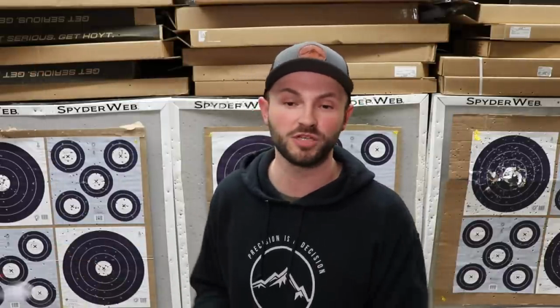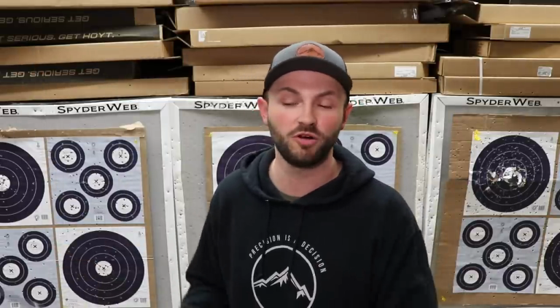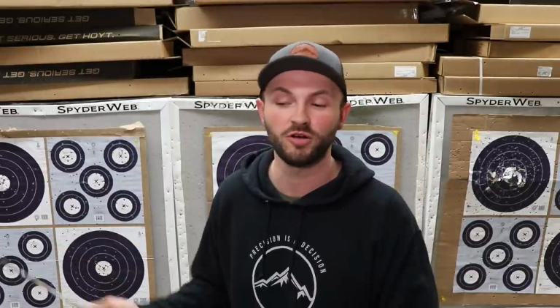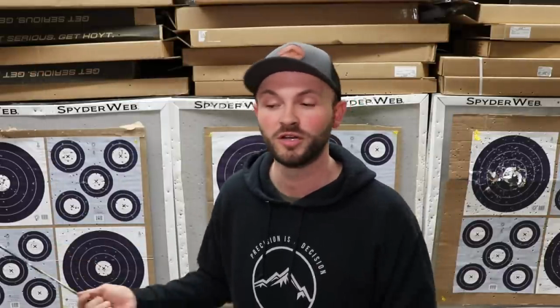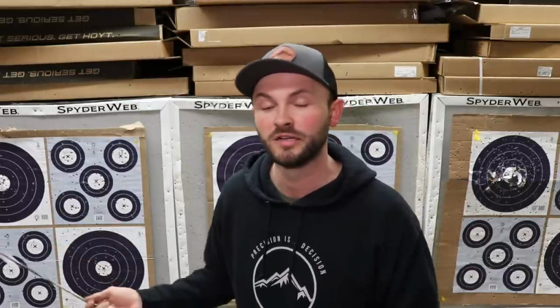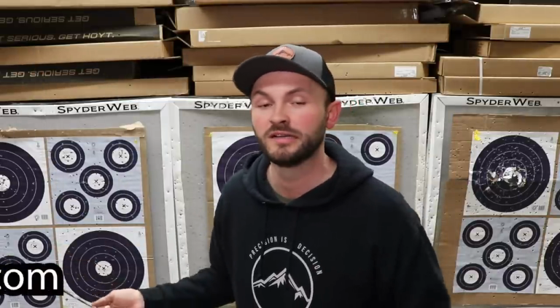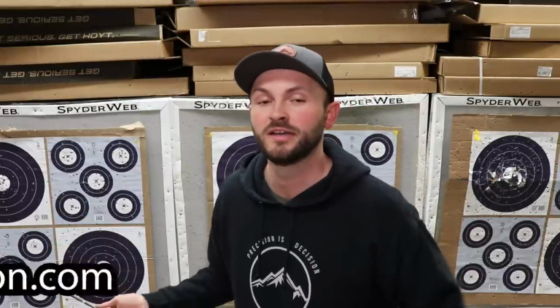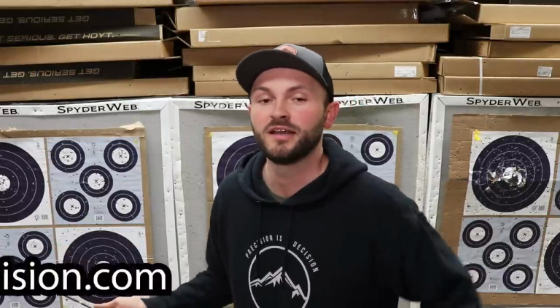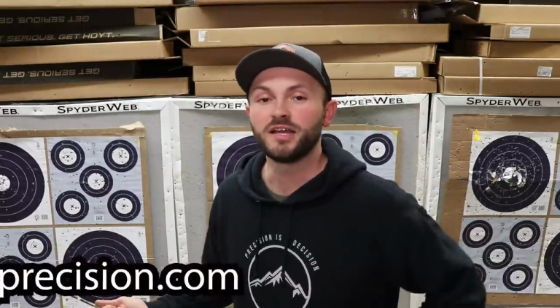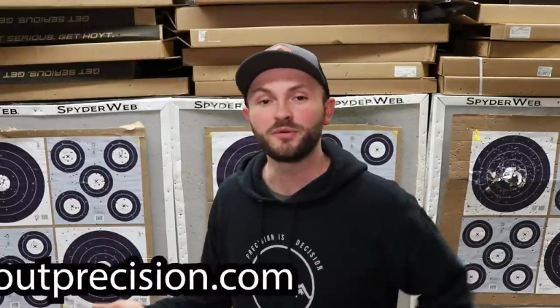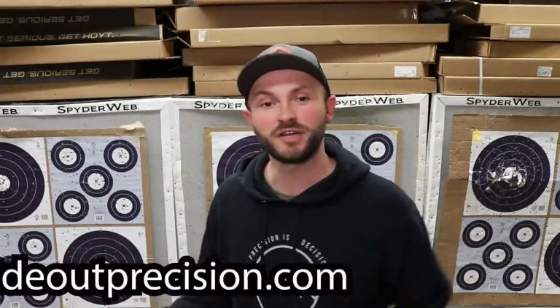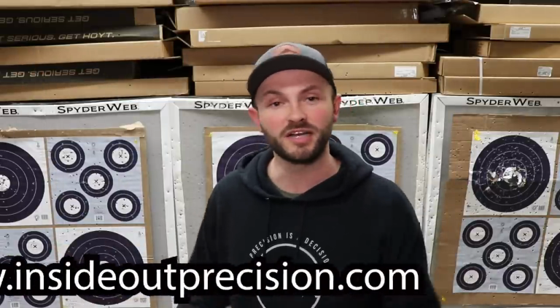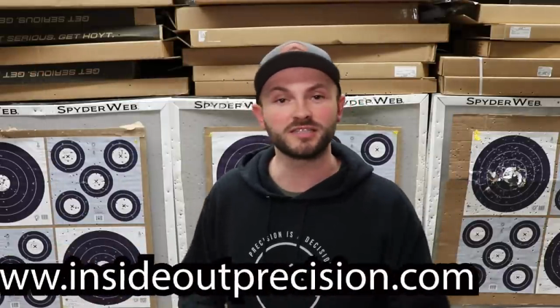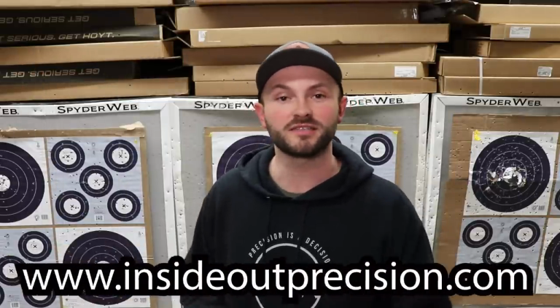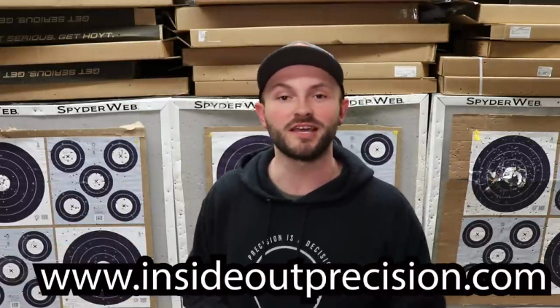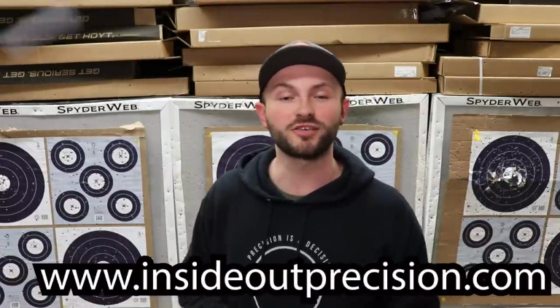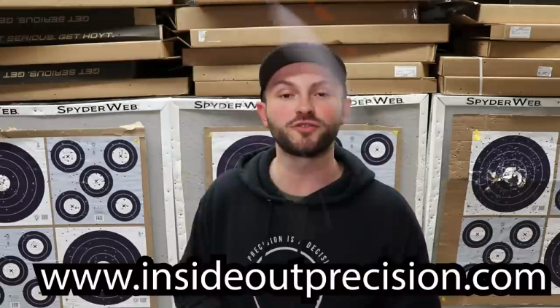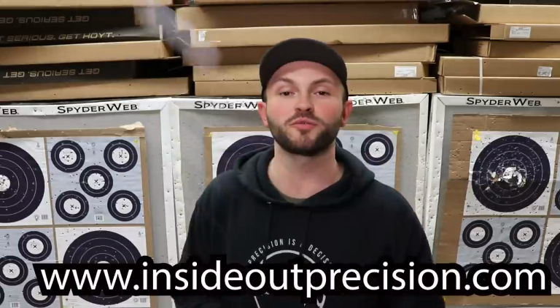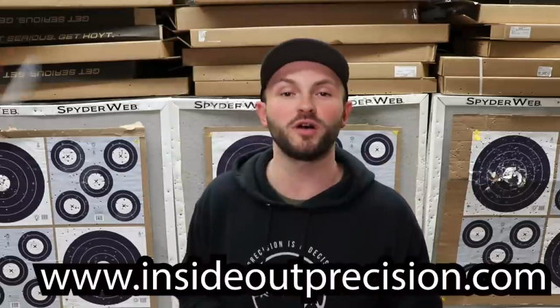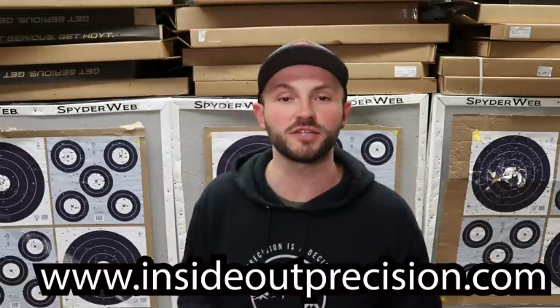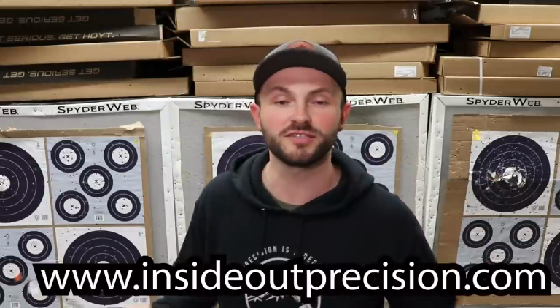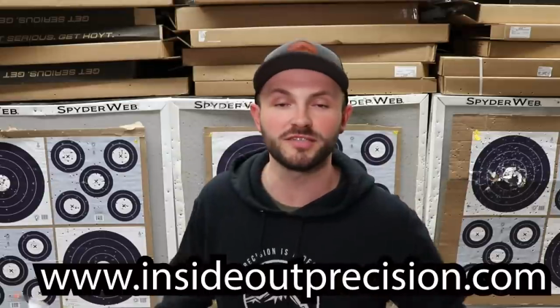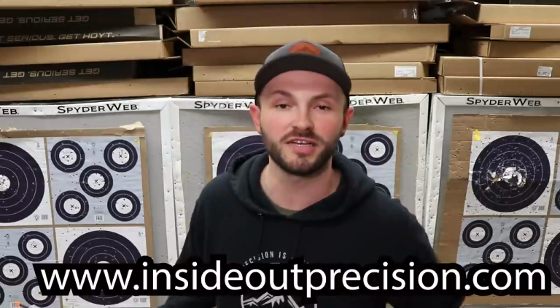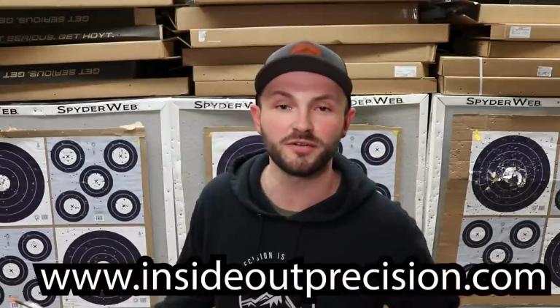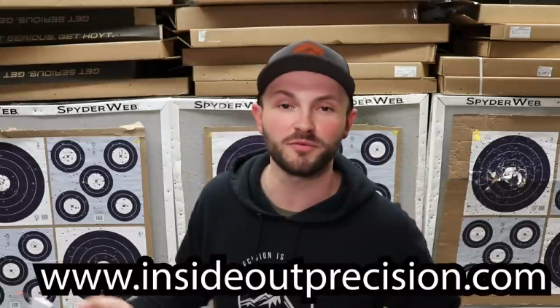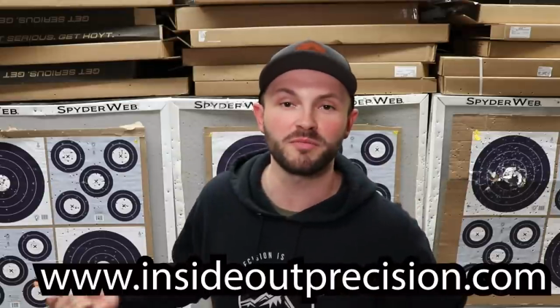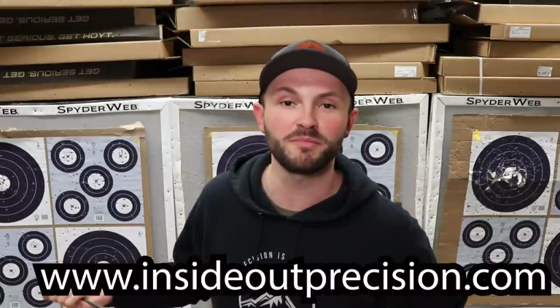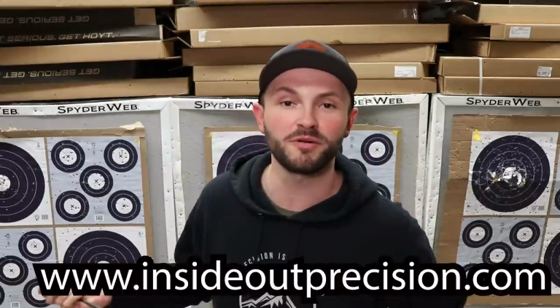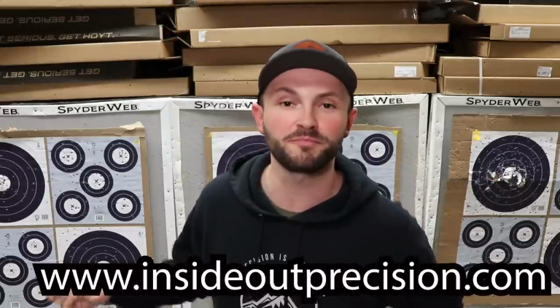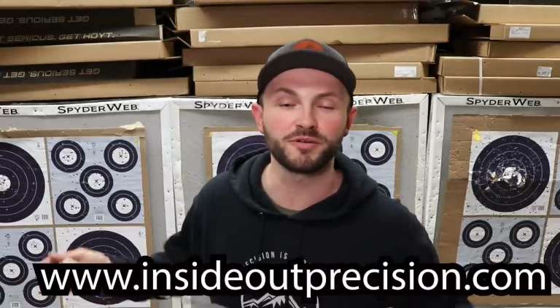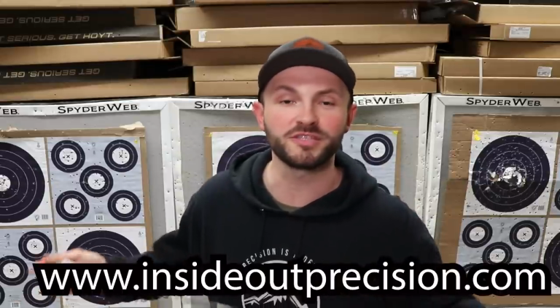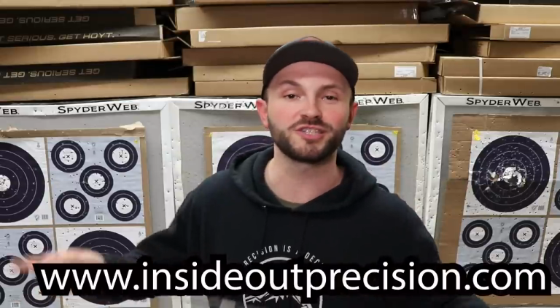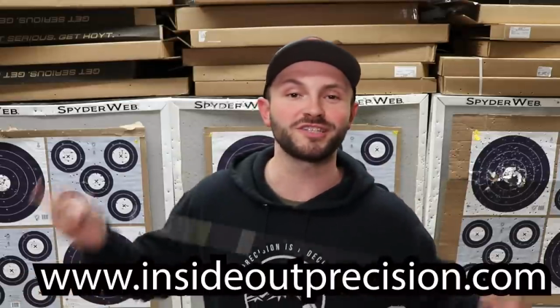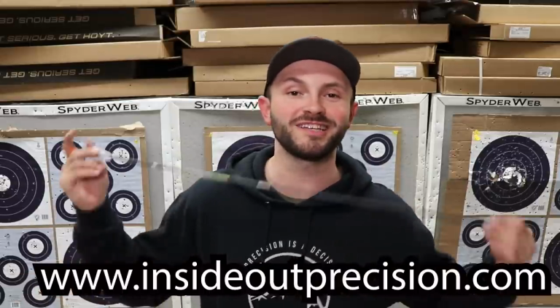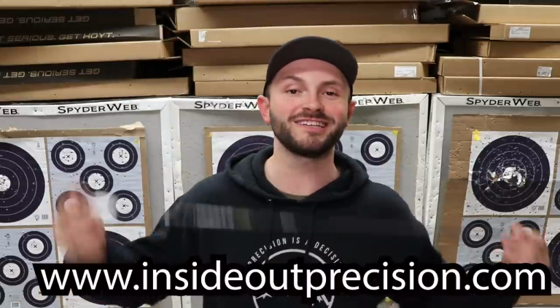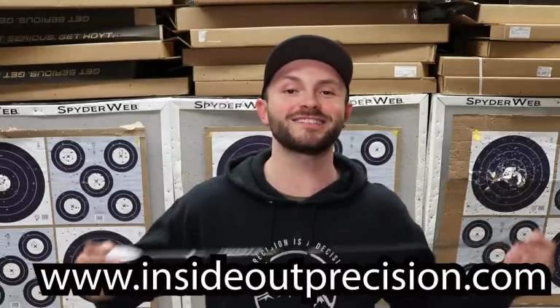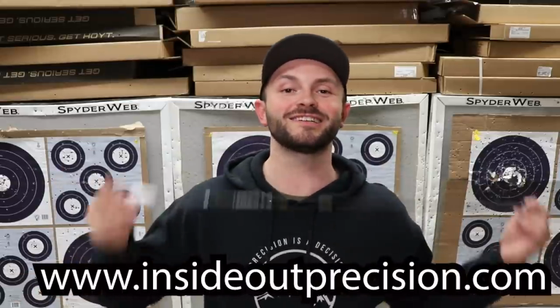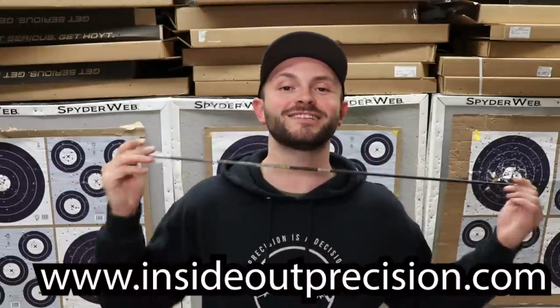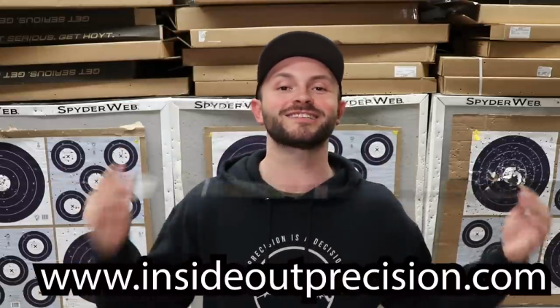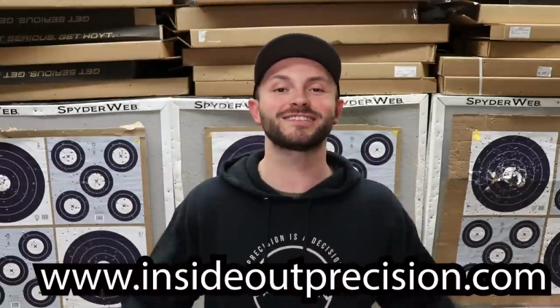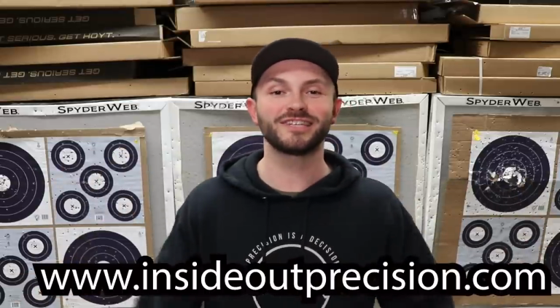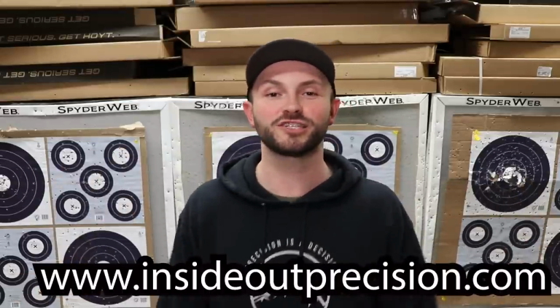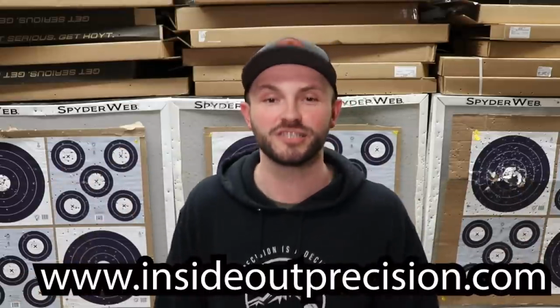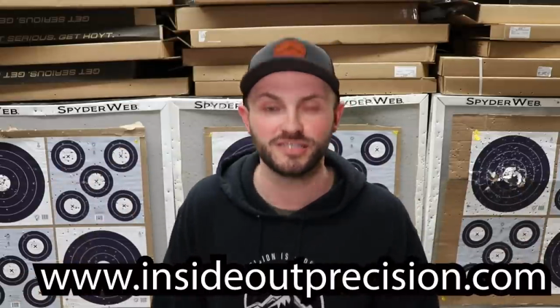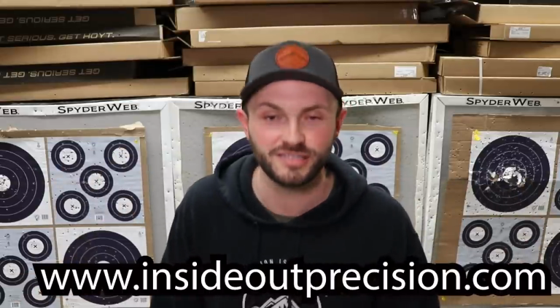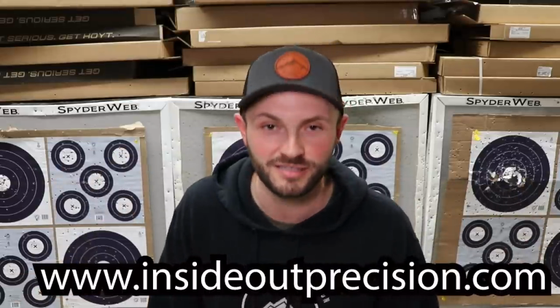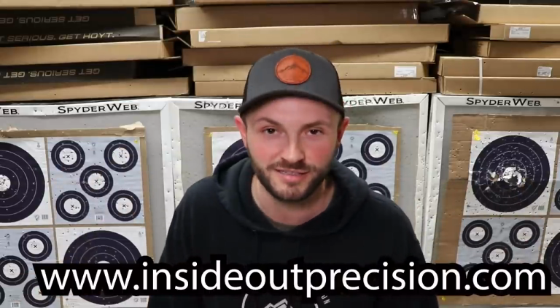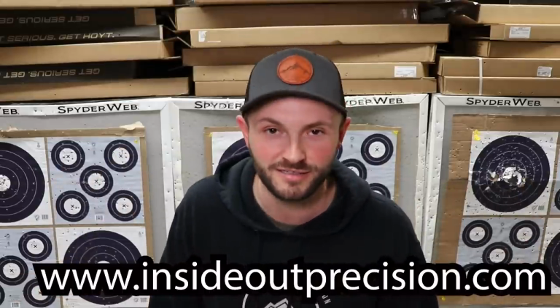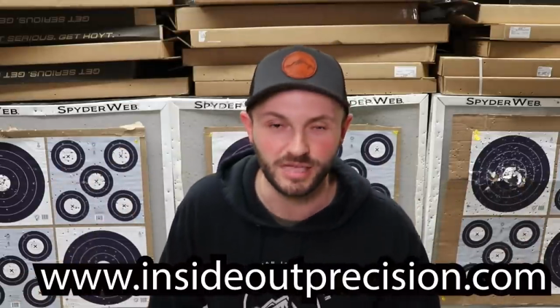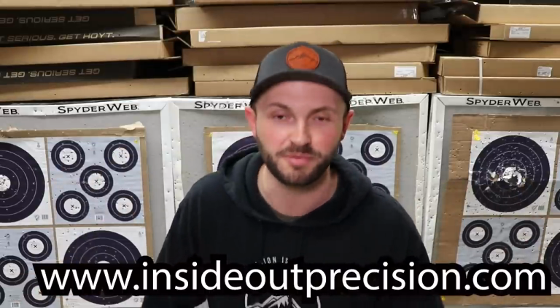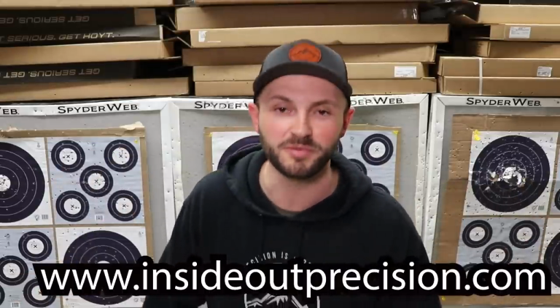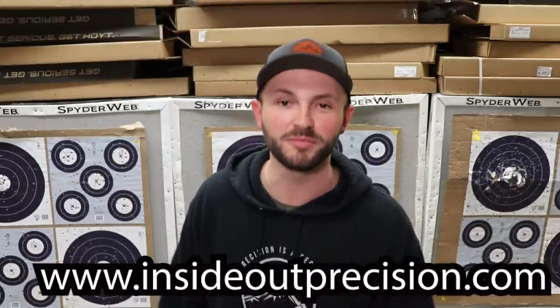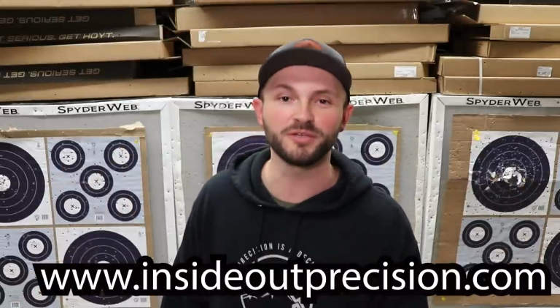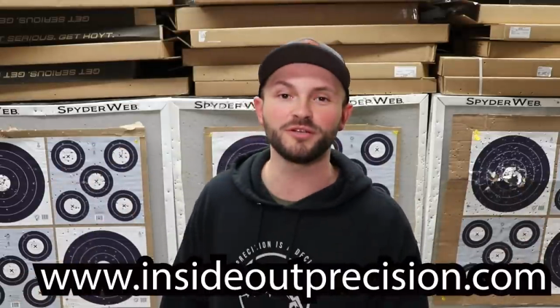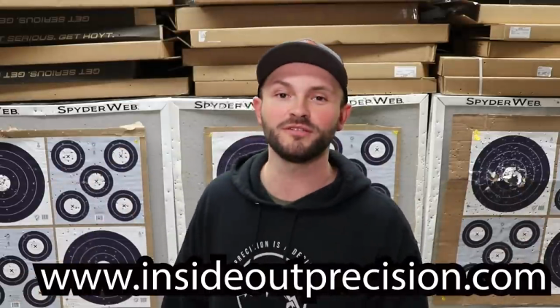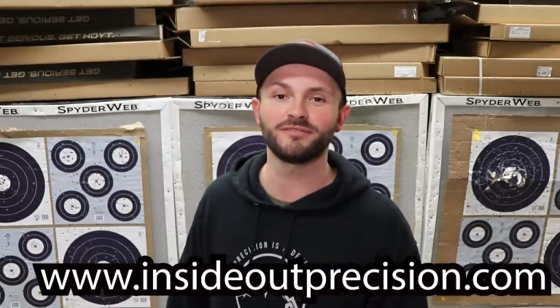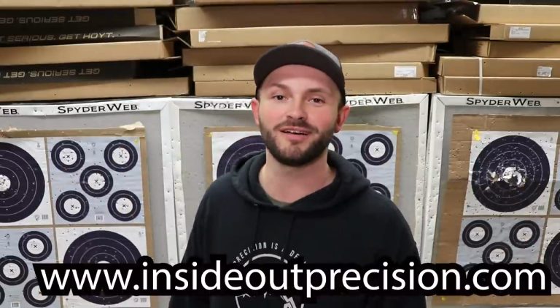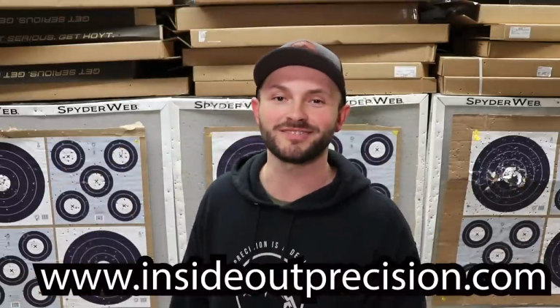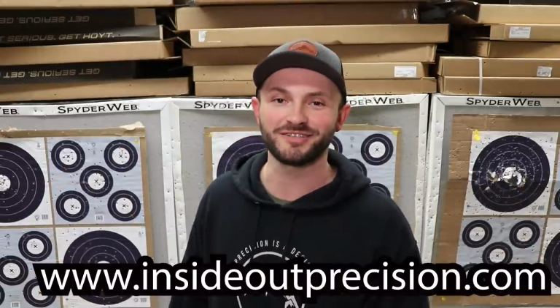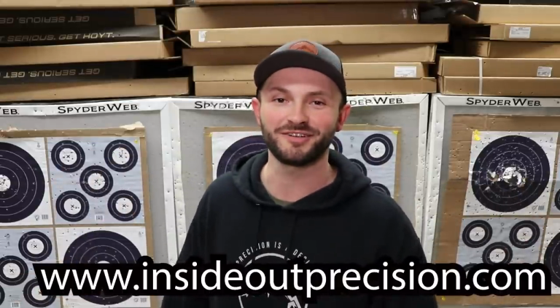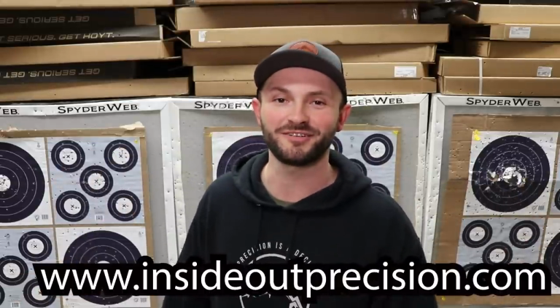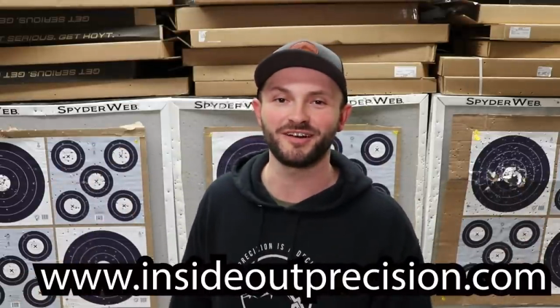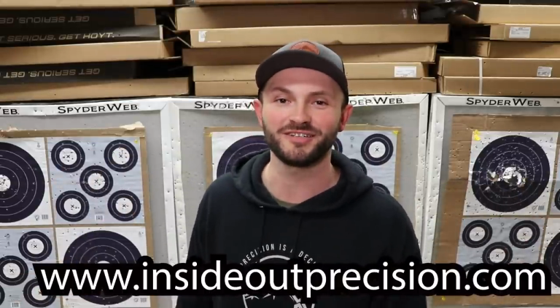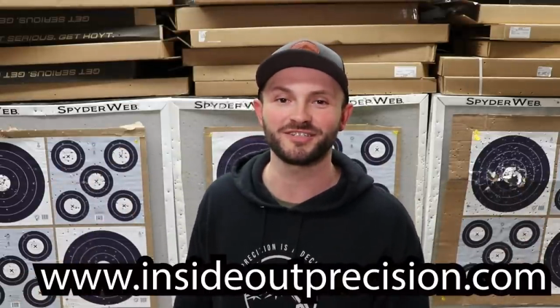Anyway guys, thank you for watching today. Remember: precision is a decision. Keep them in the middle. I'll see you on the range.